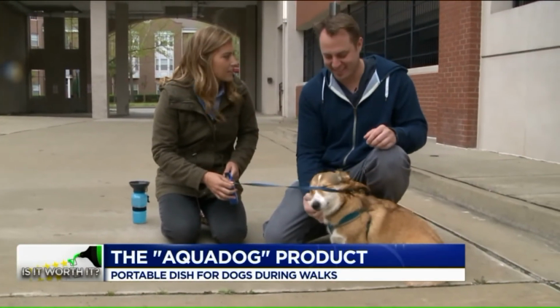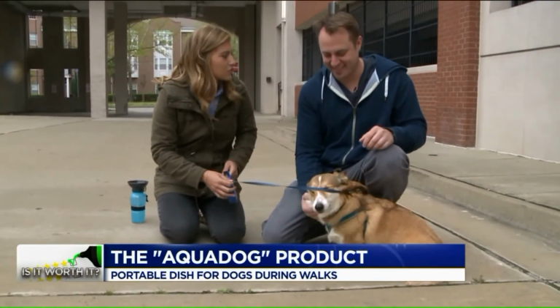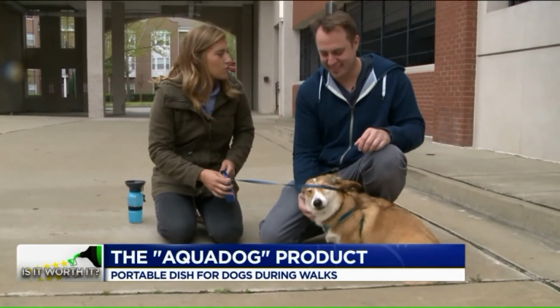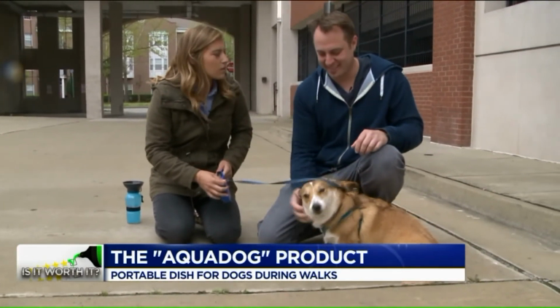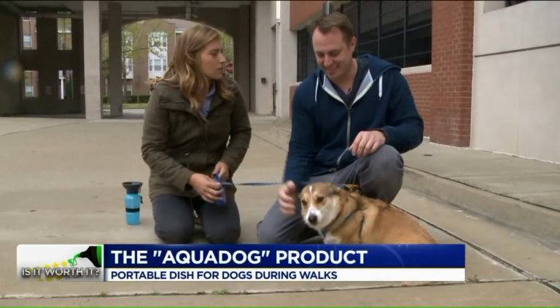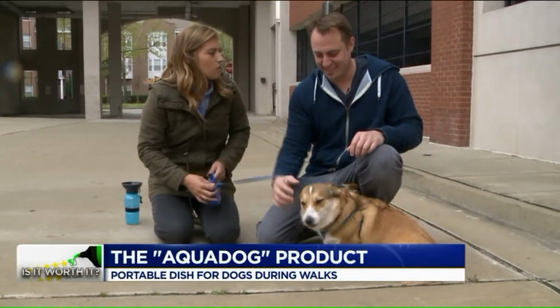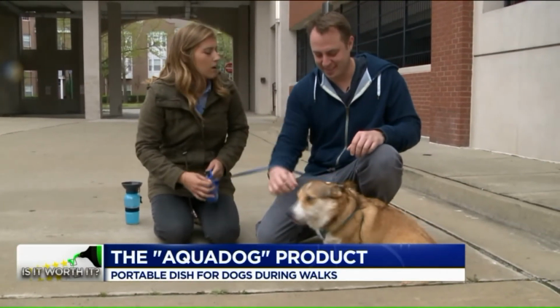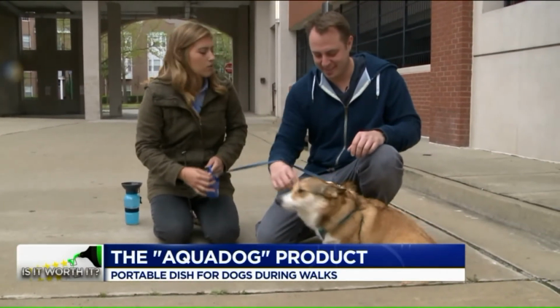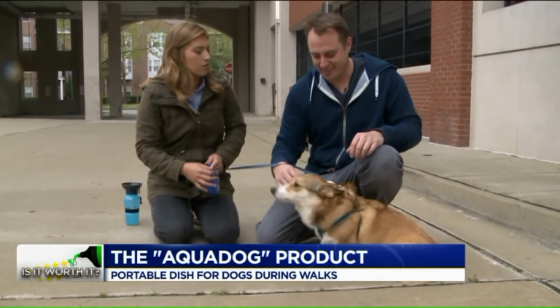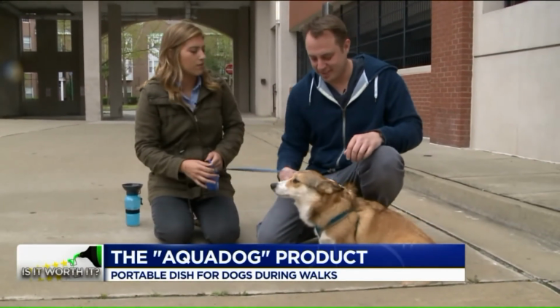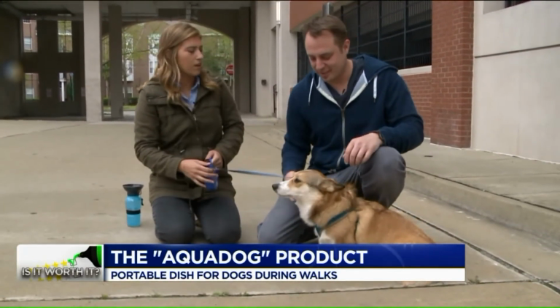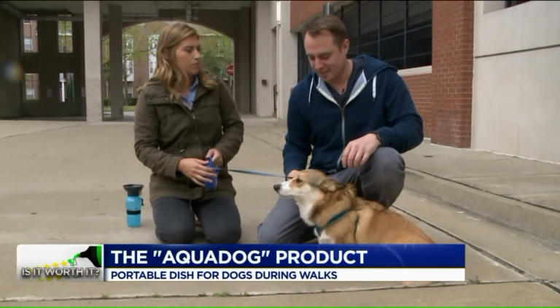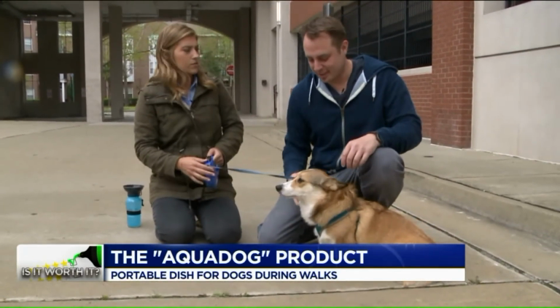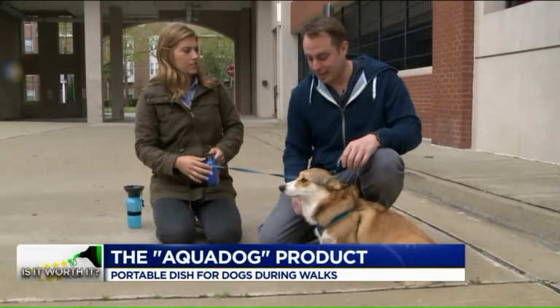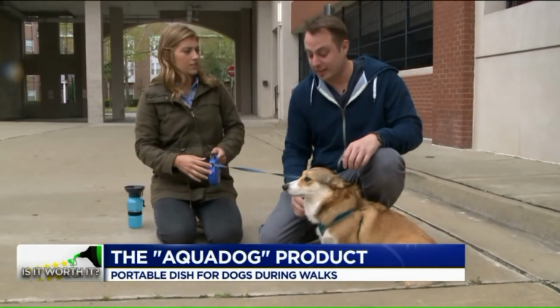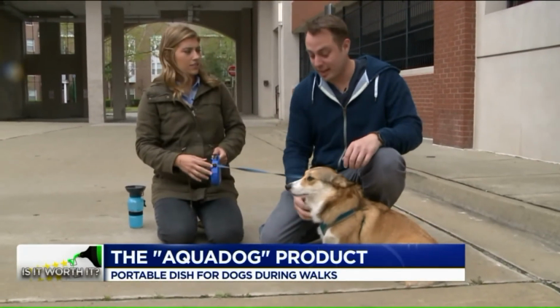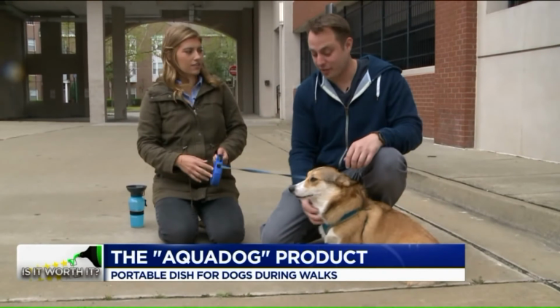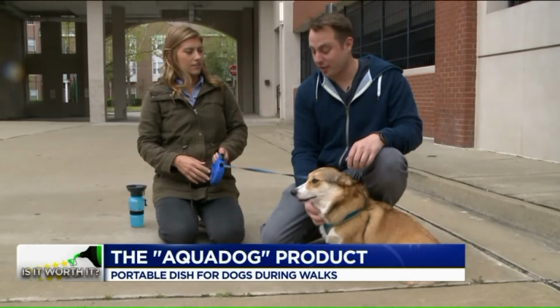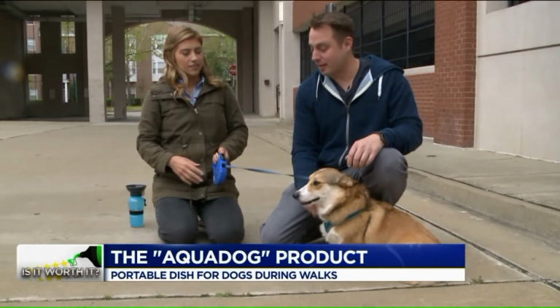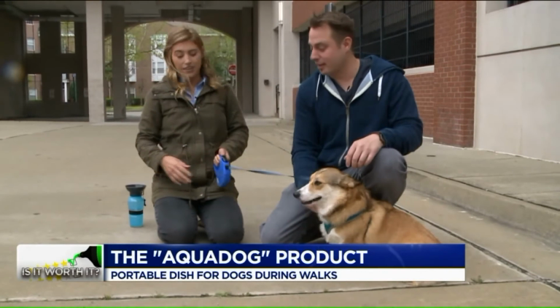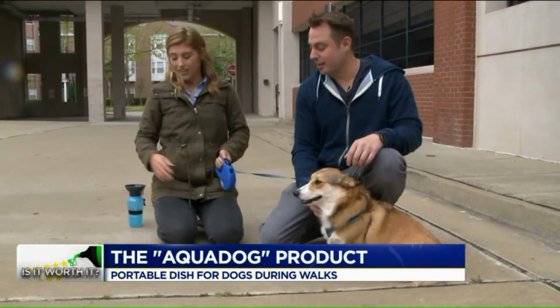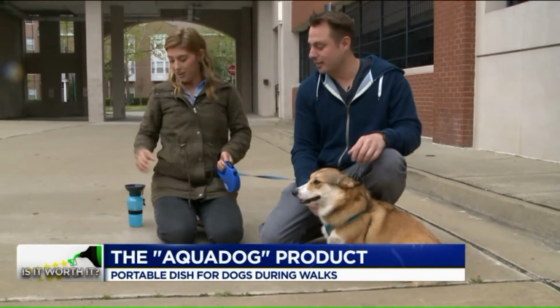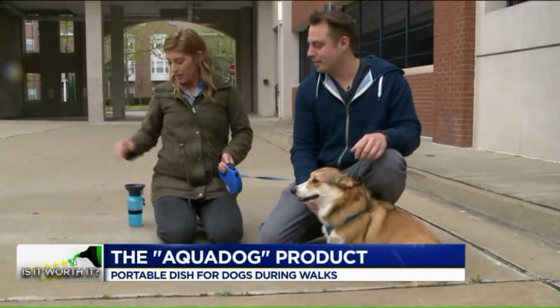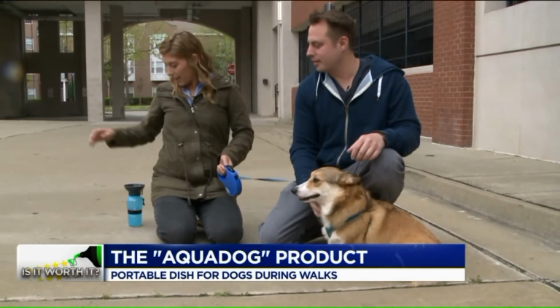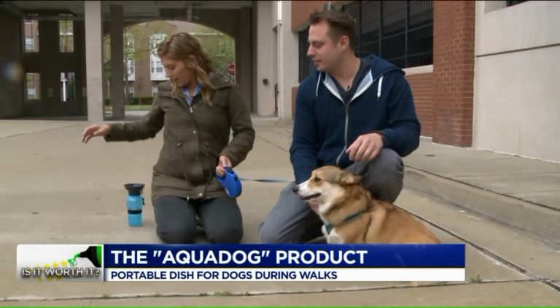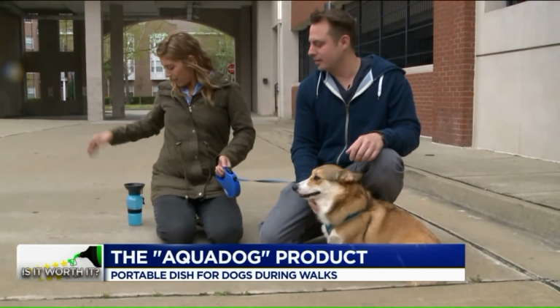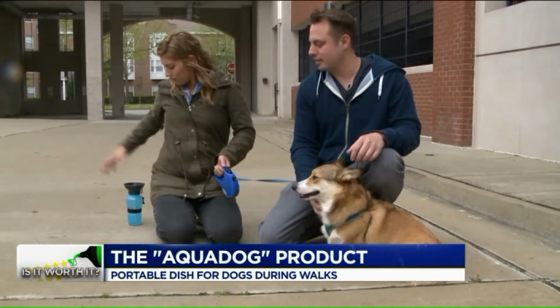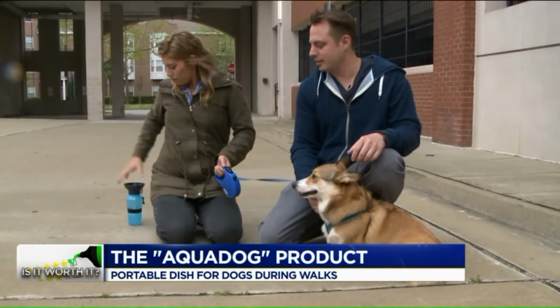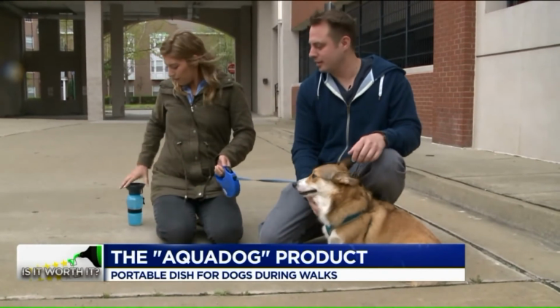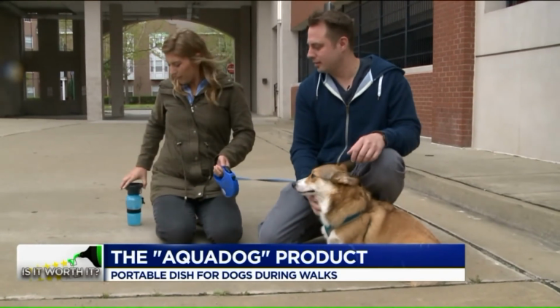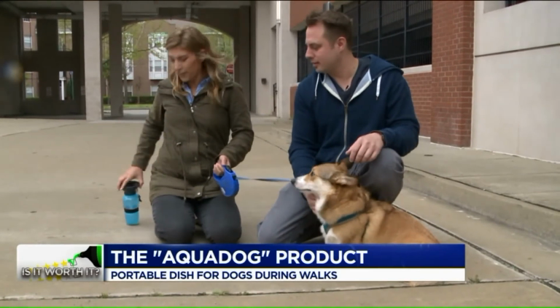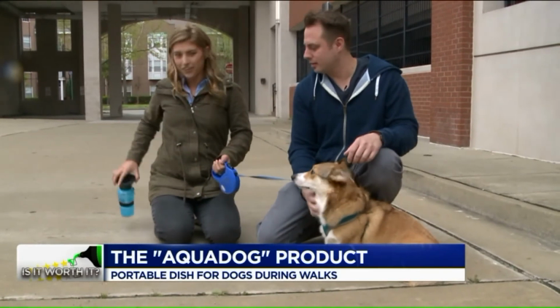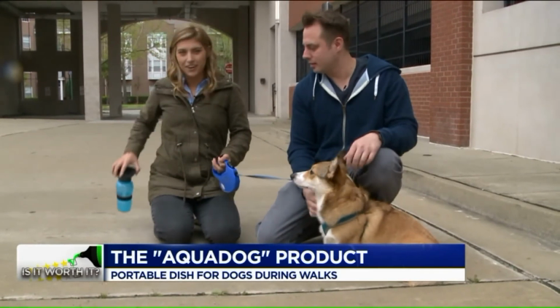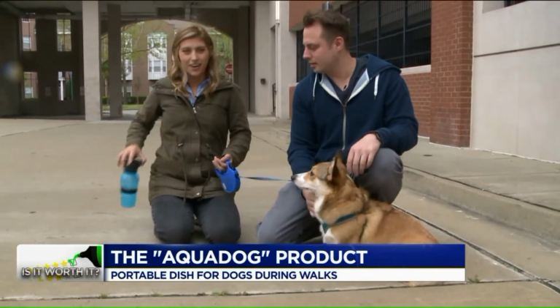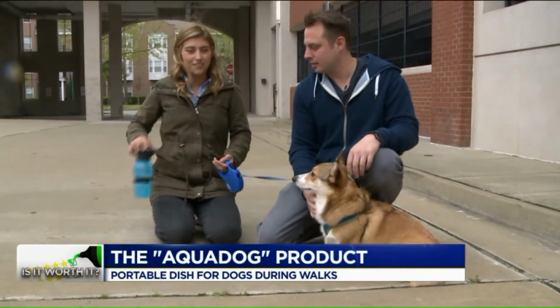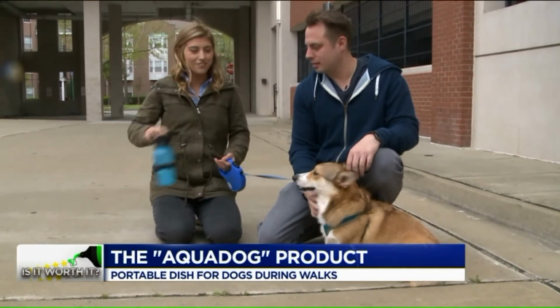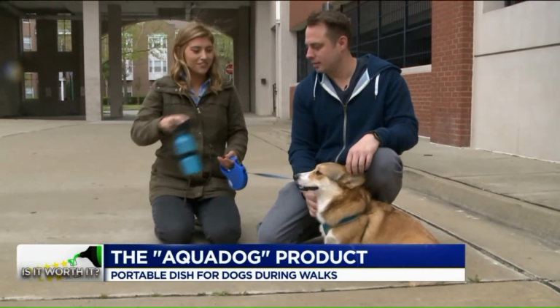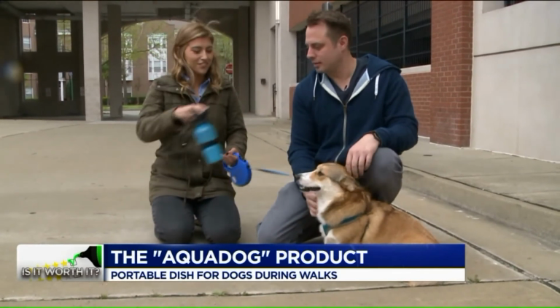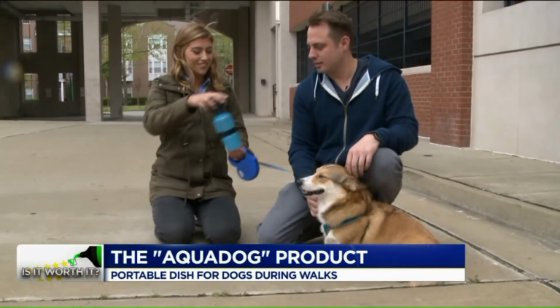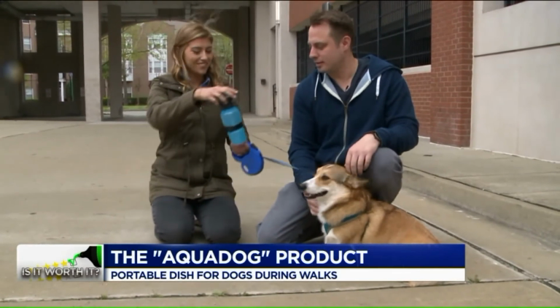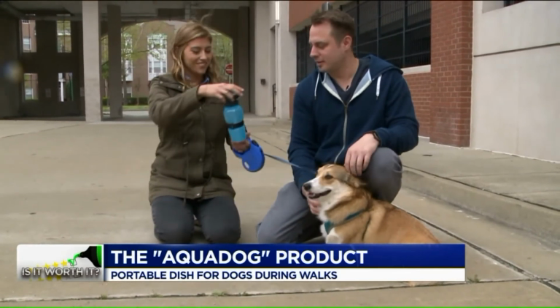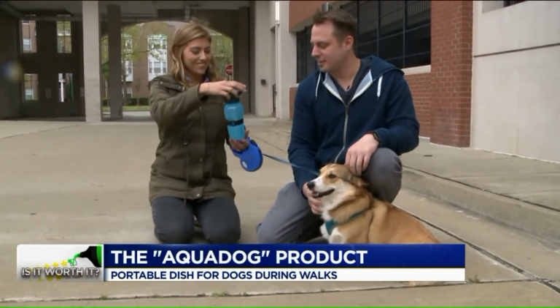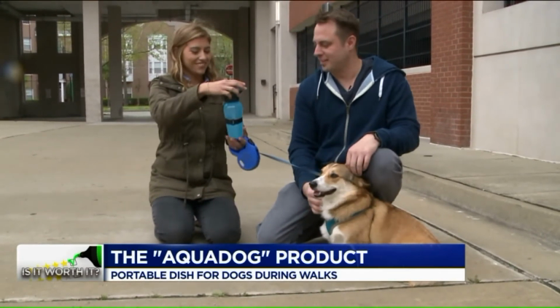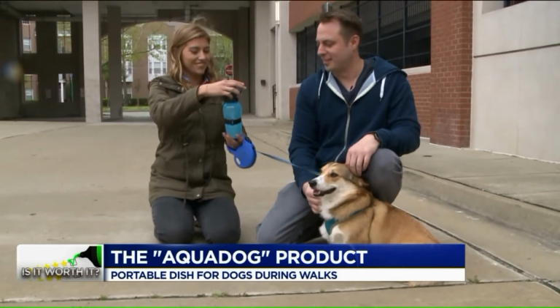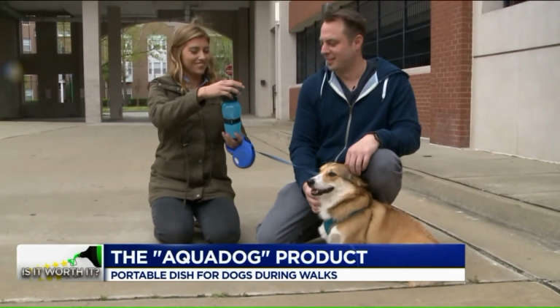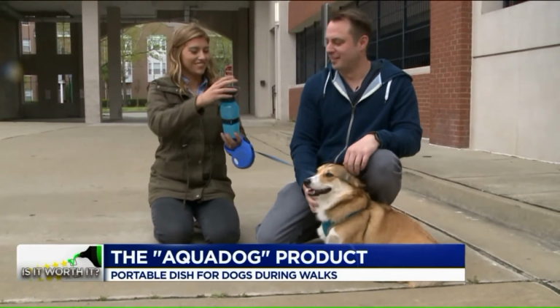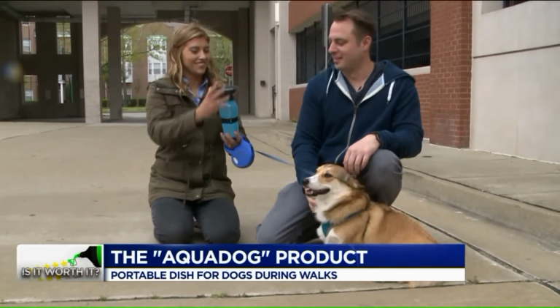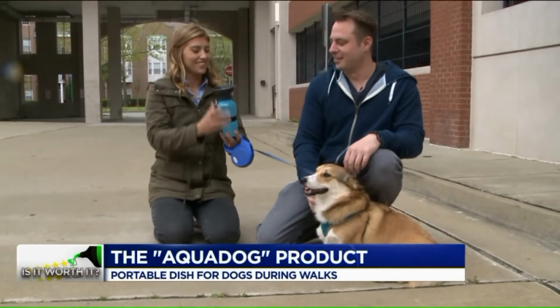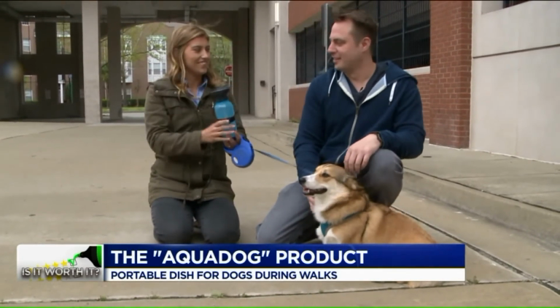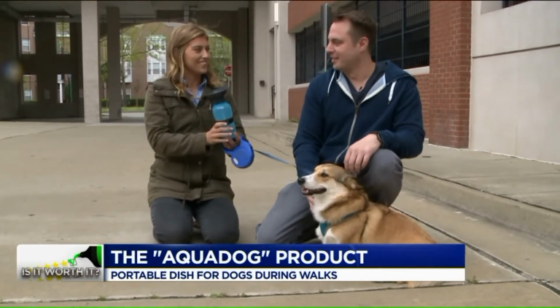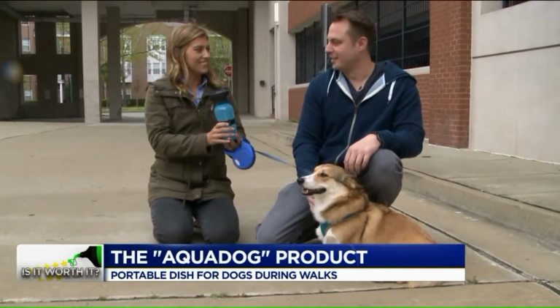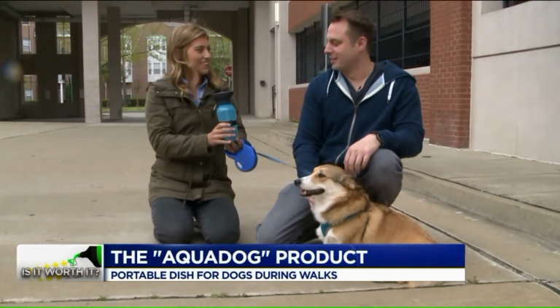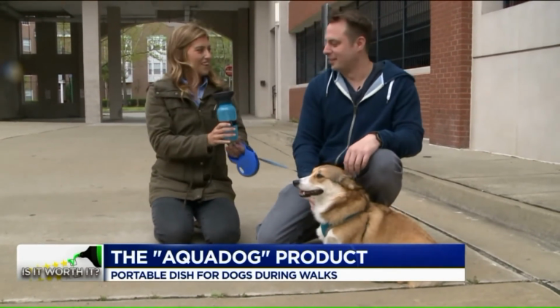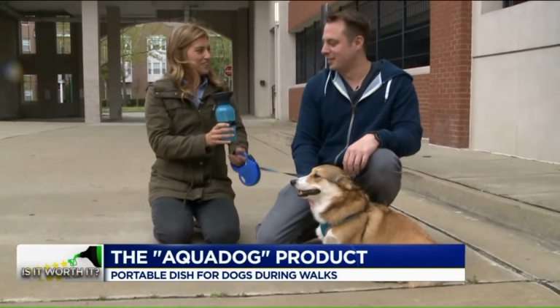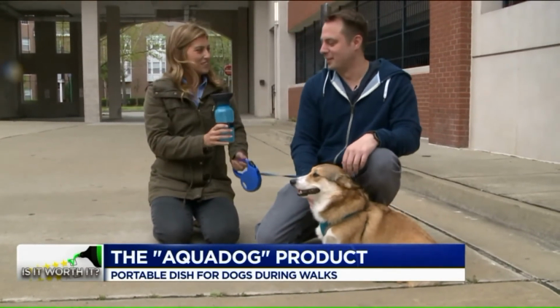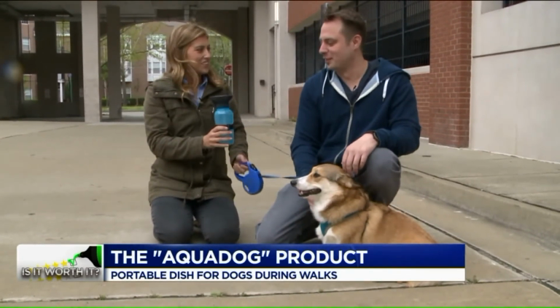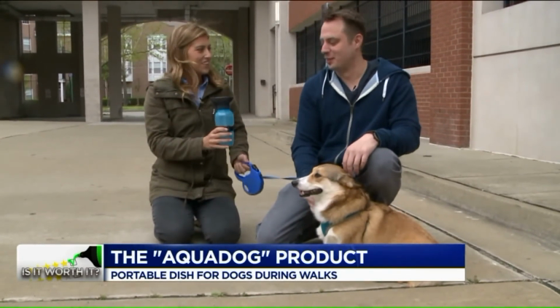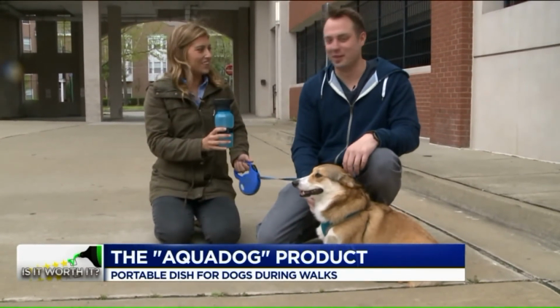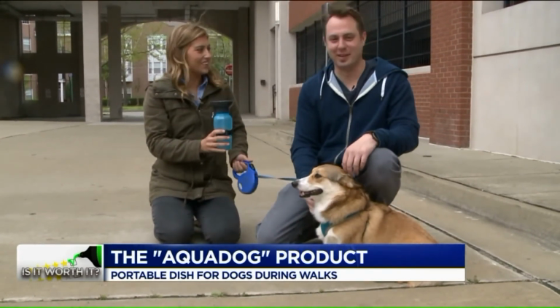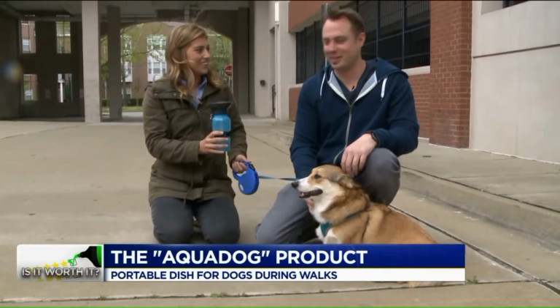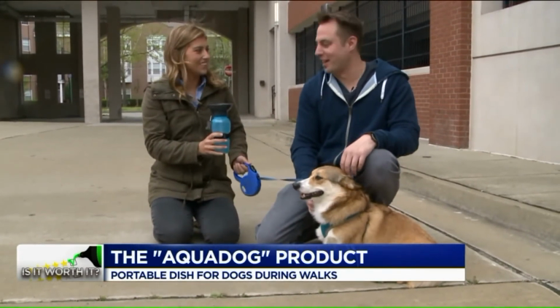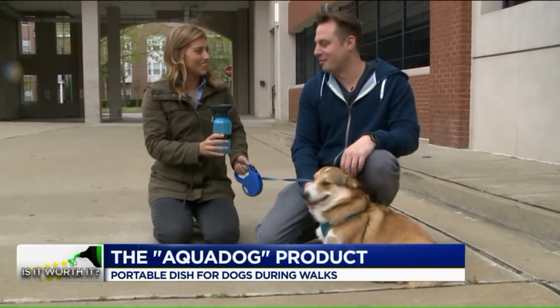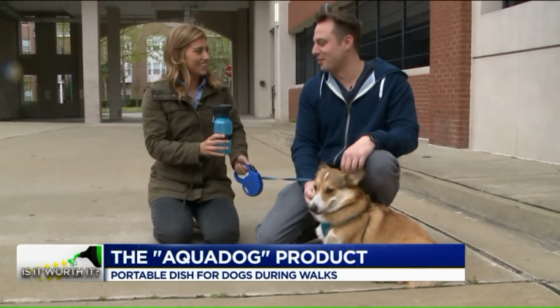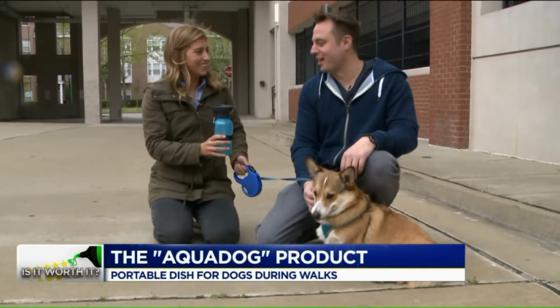So you think water would have helped? Yeah, definitely. Have you ever heard of the Aquadog? I have not.